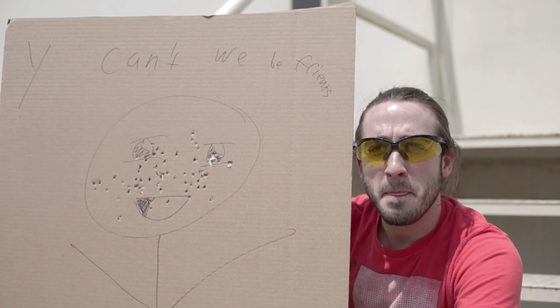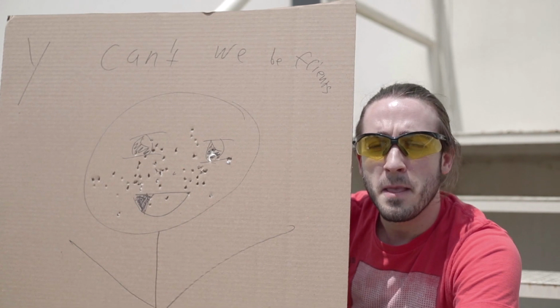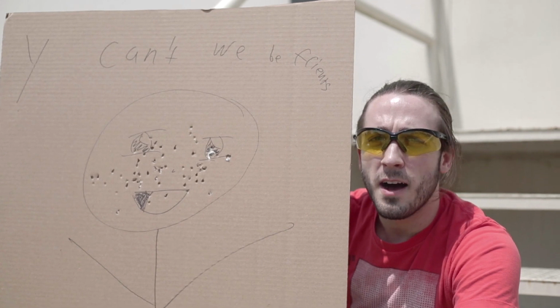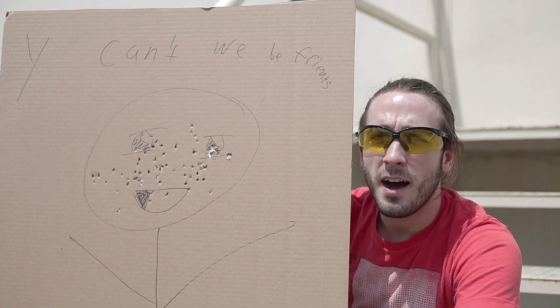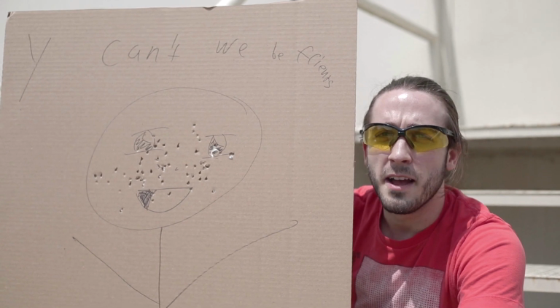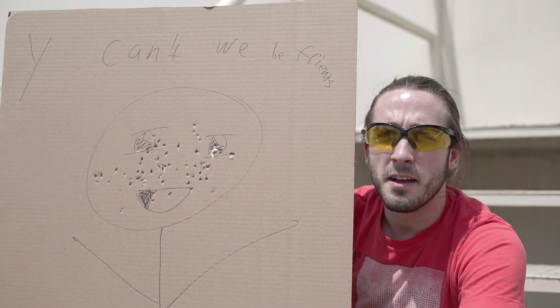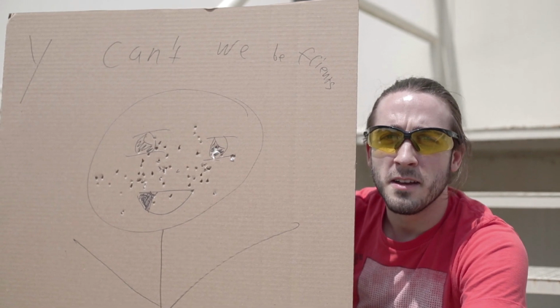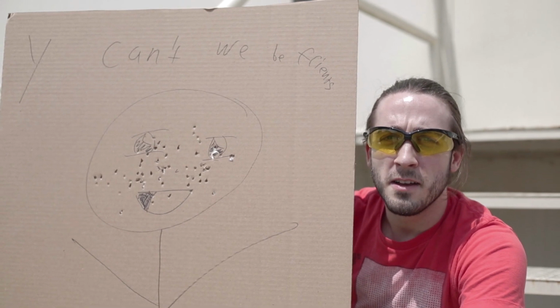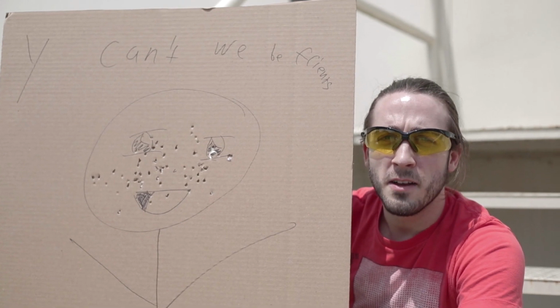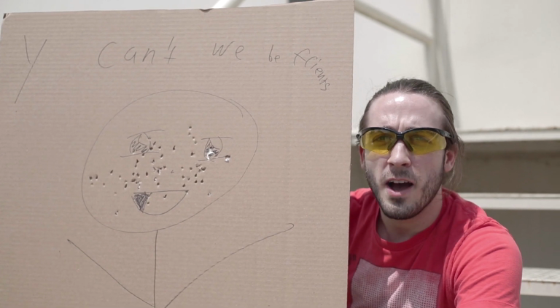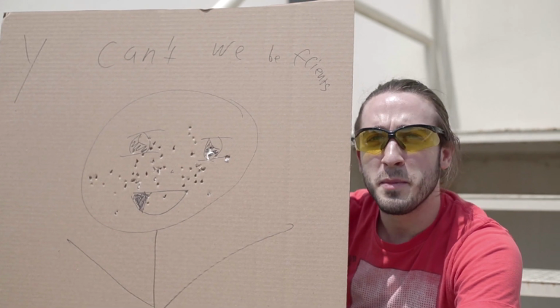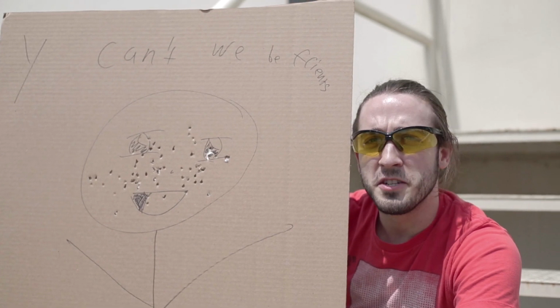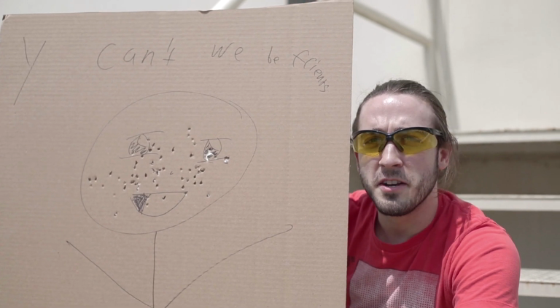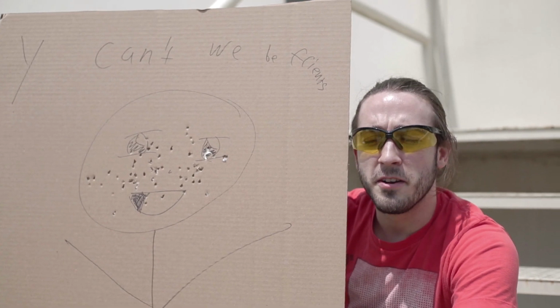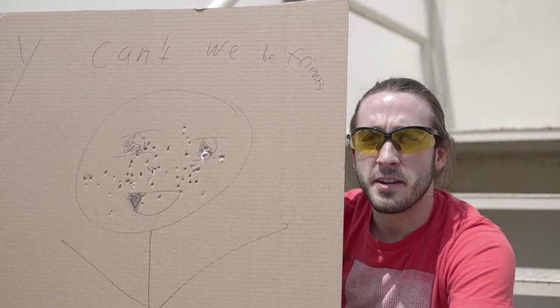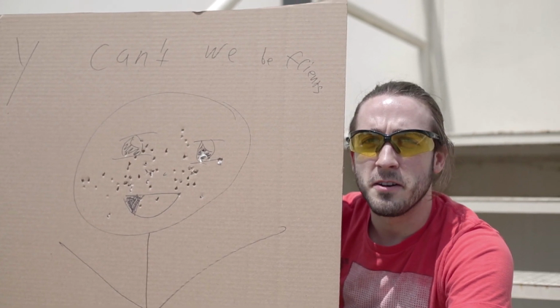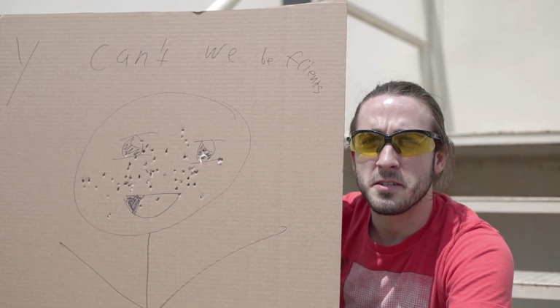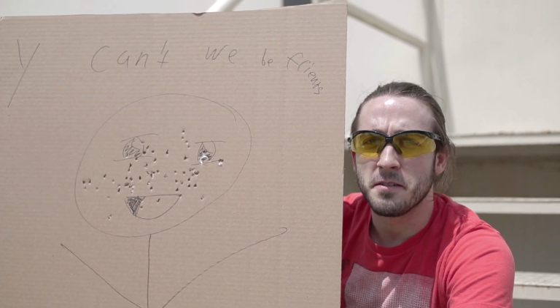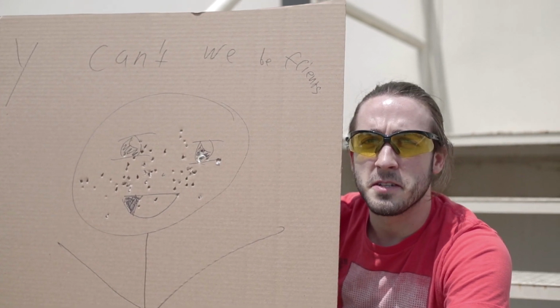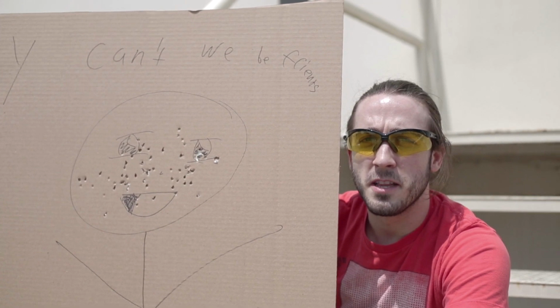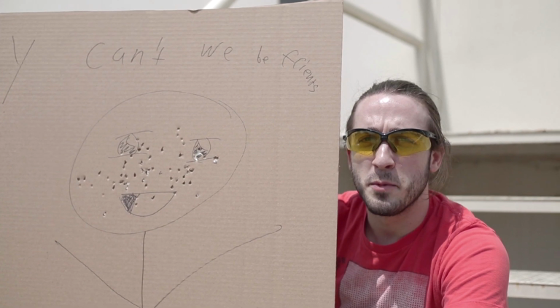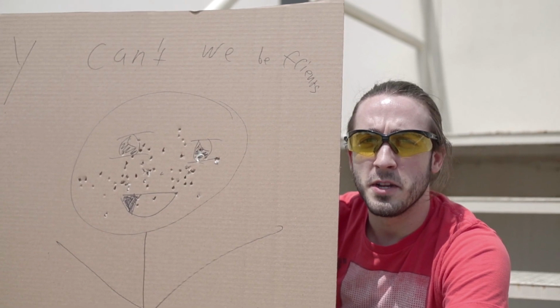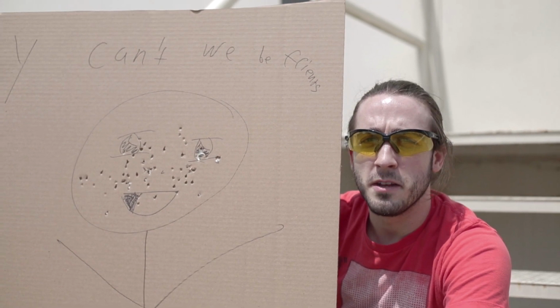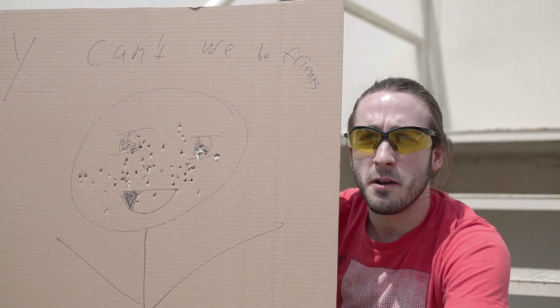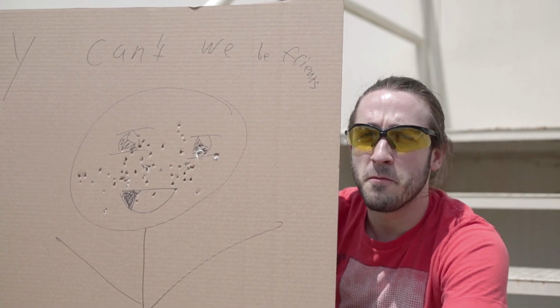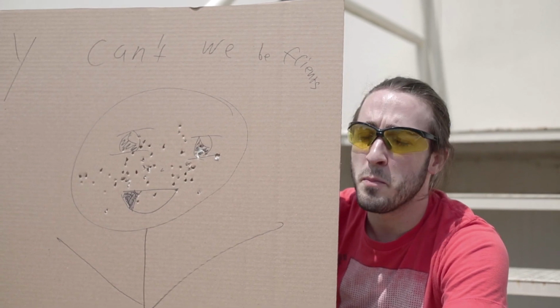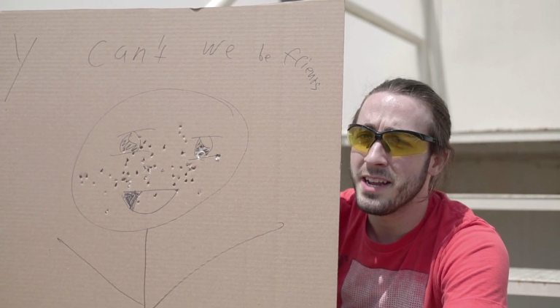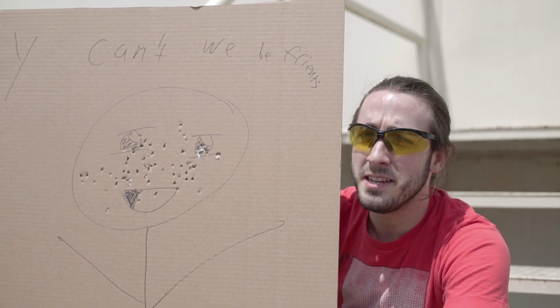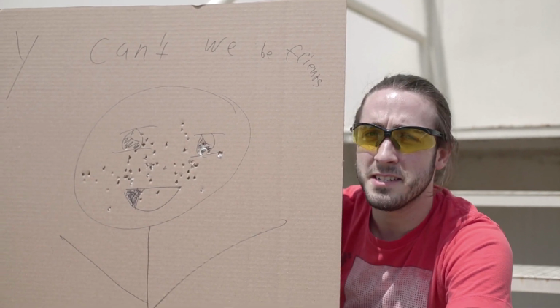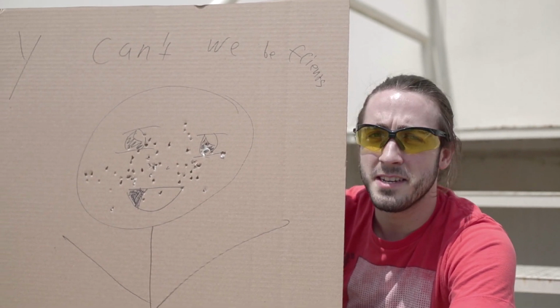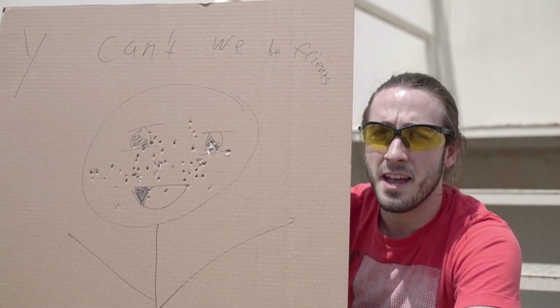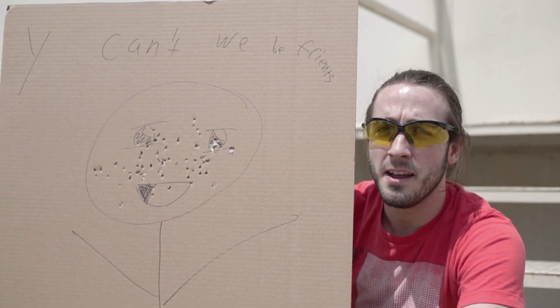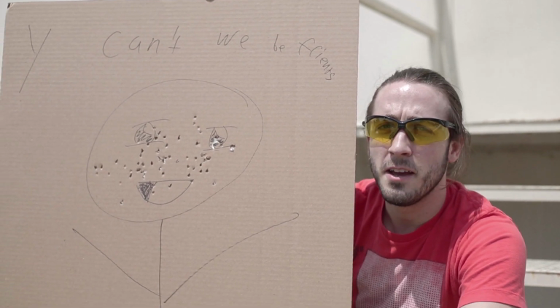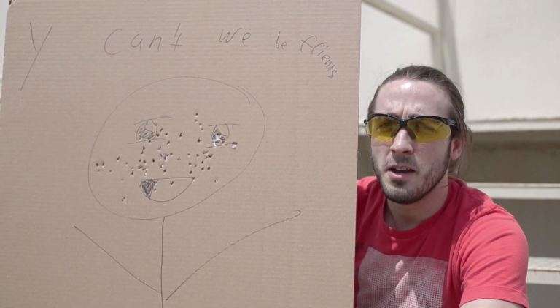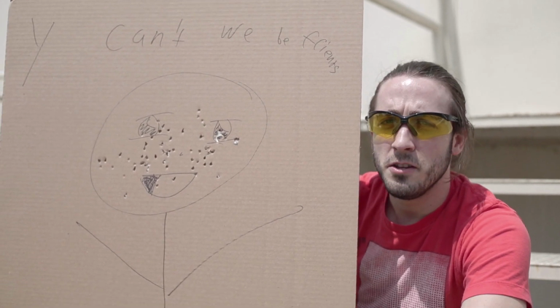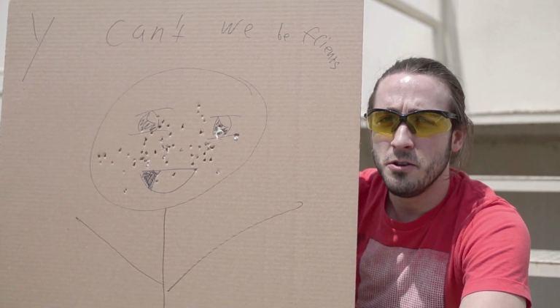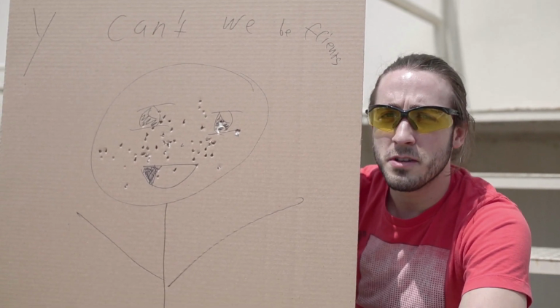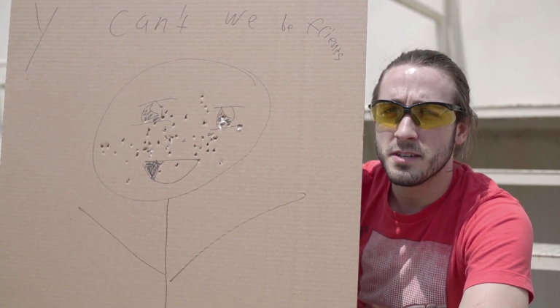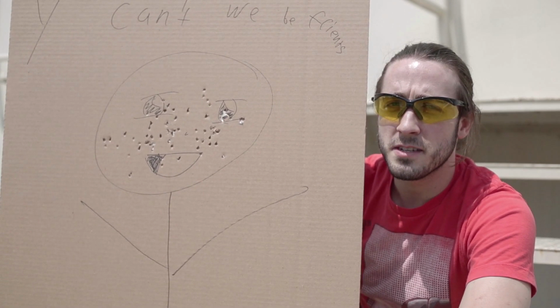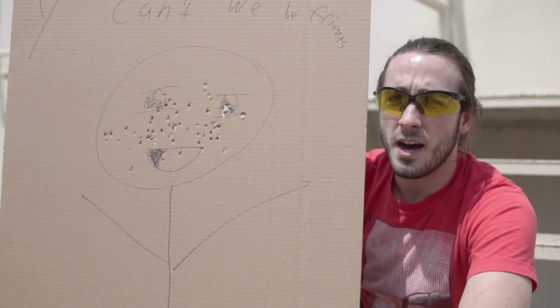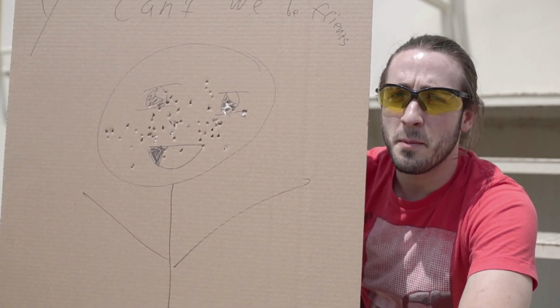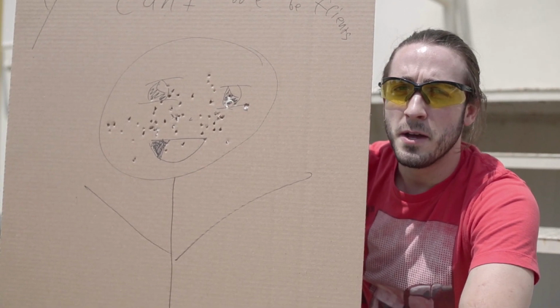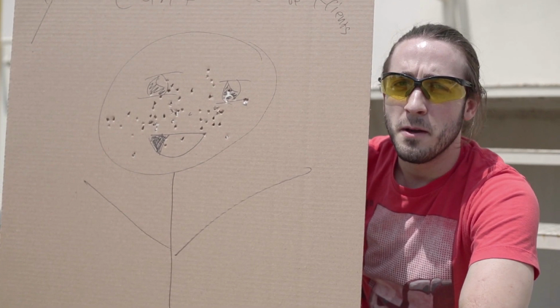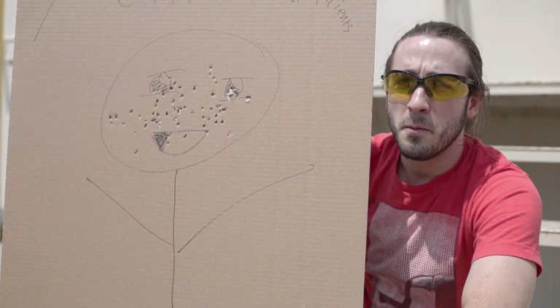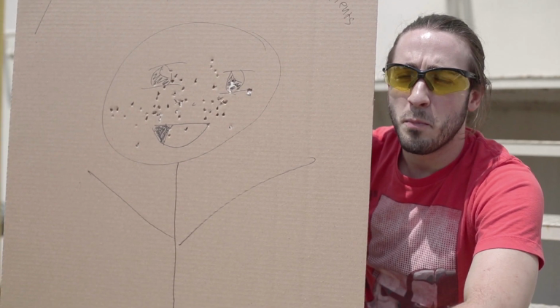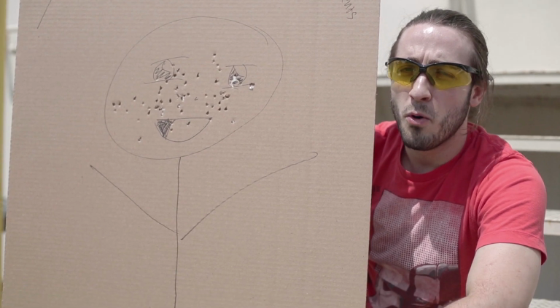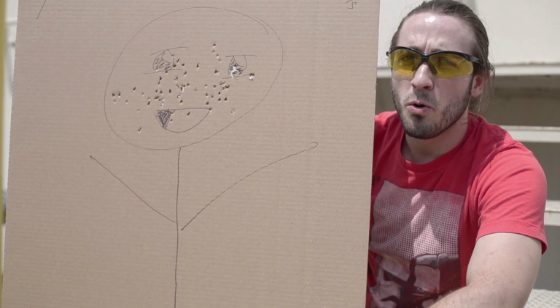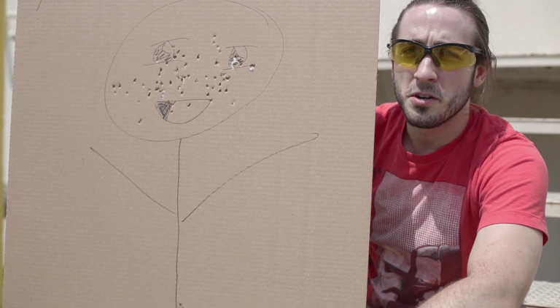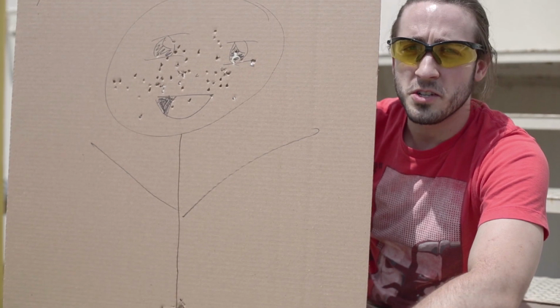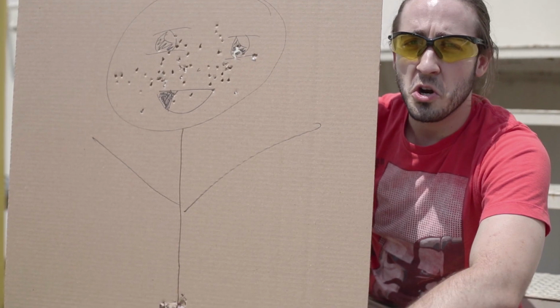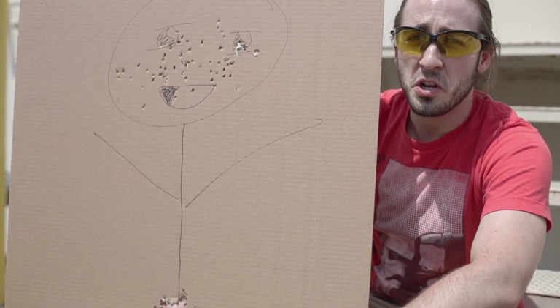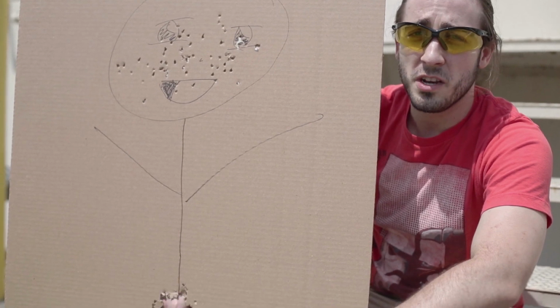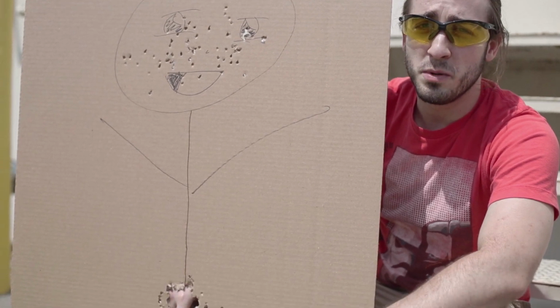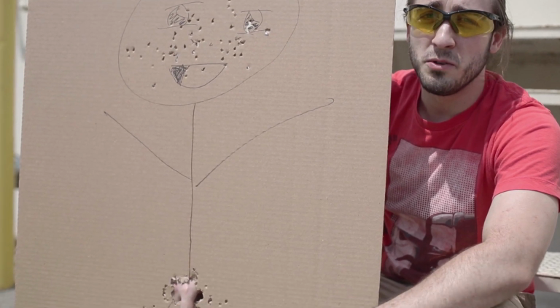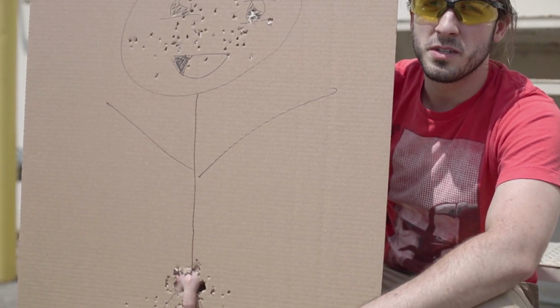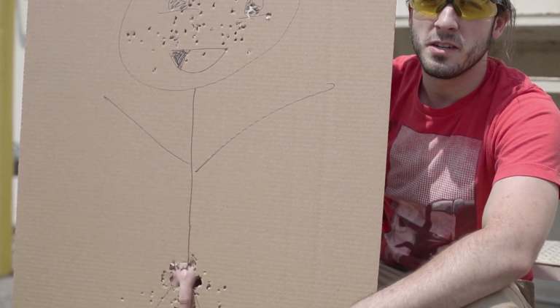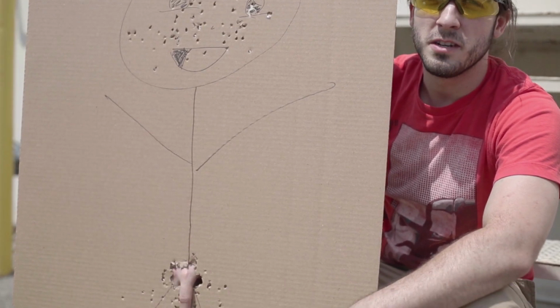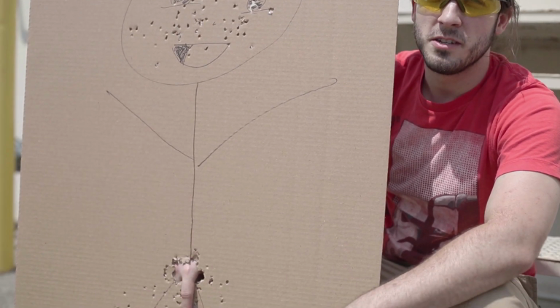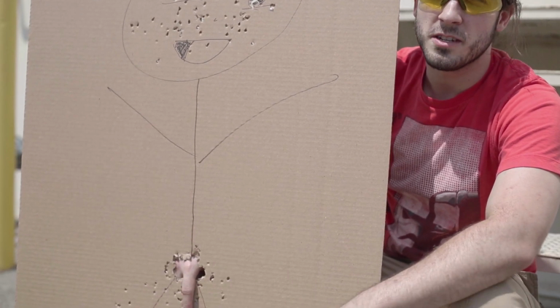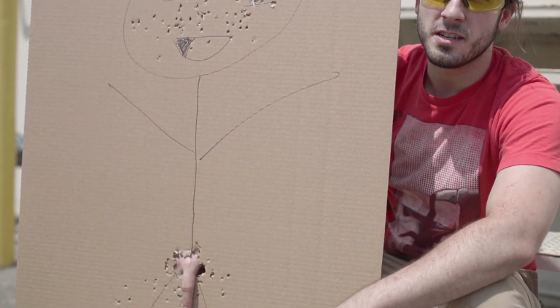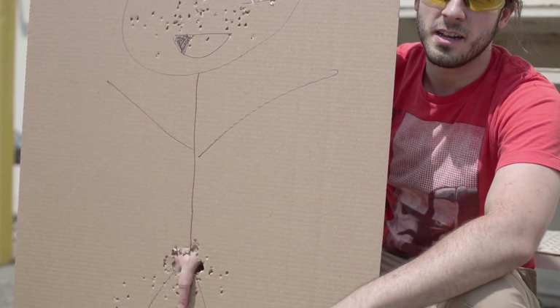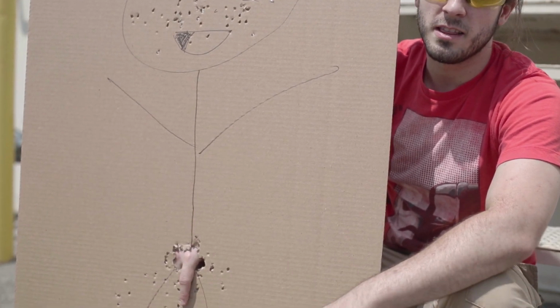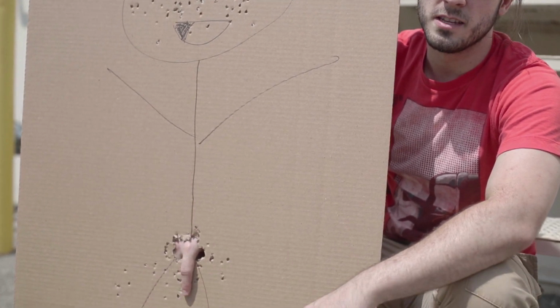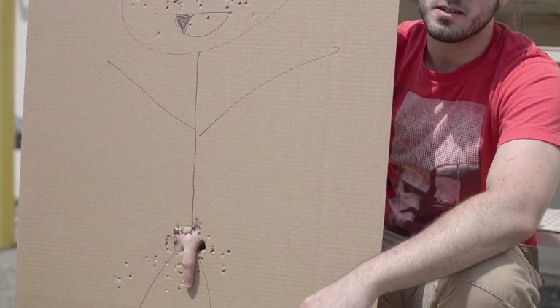Hi, I'm a generic airsoft celebrity, and for pennies a day, you can stop poor target abuse just like this.